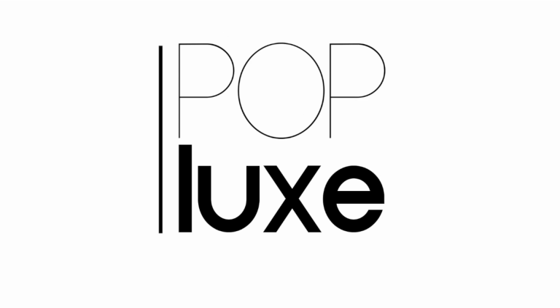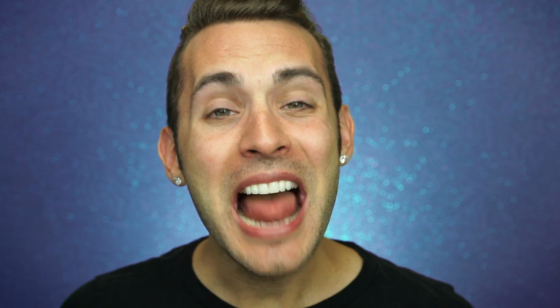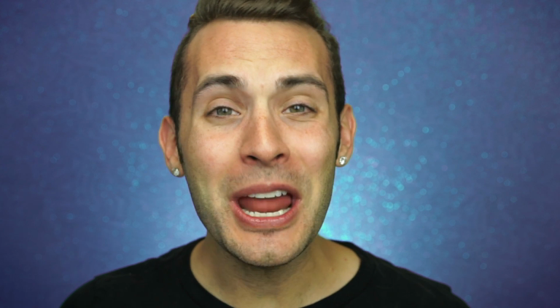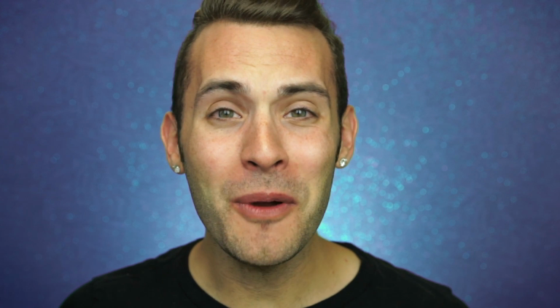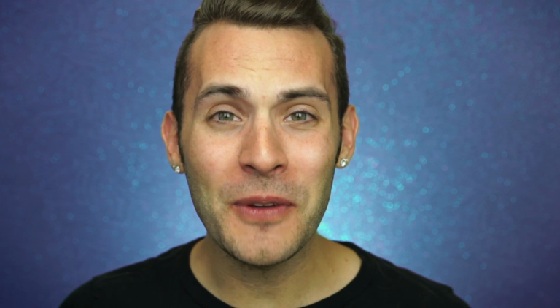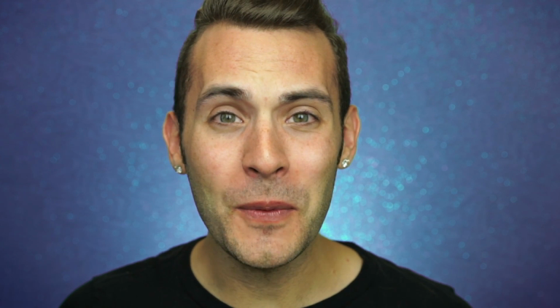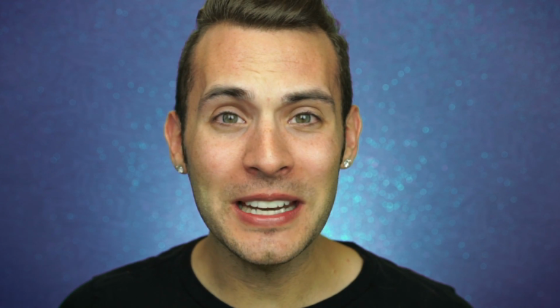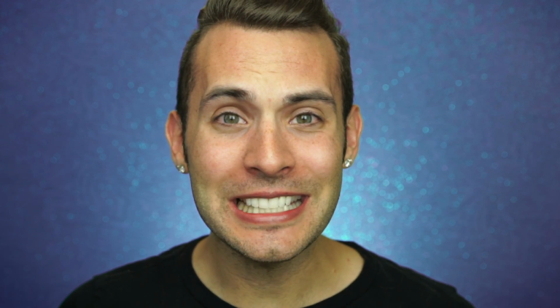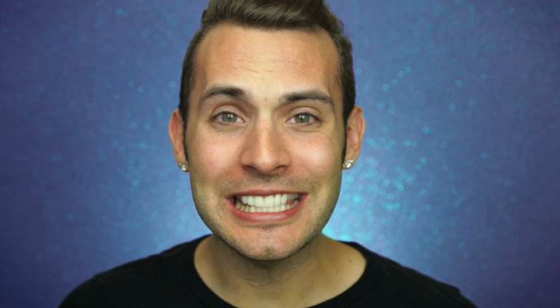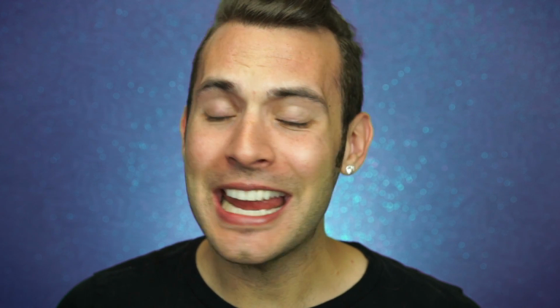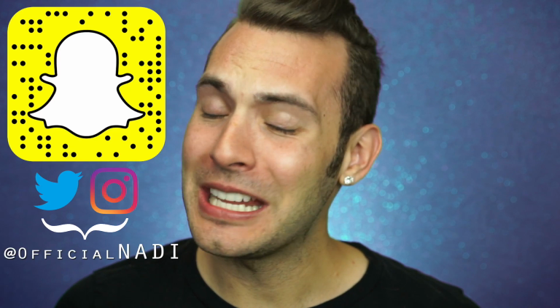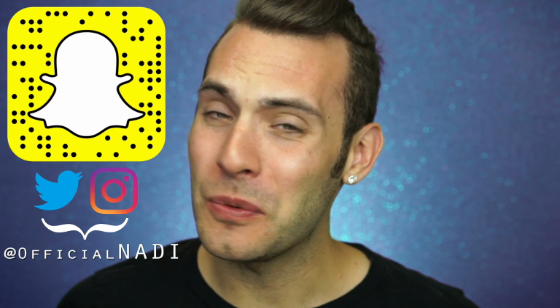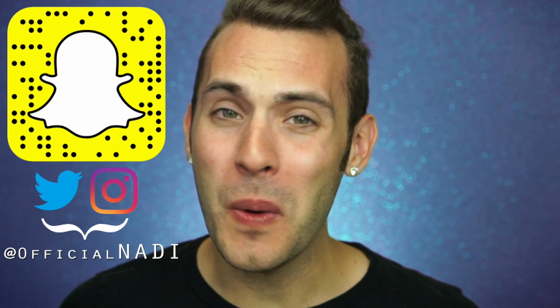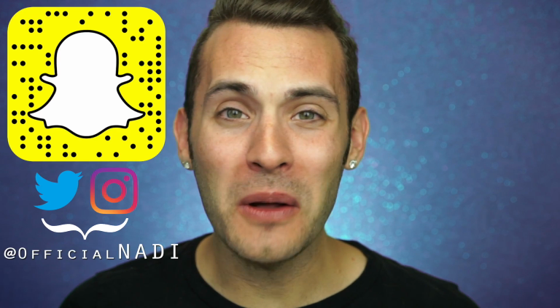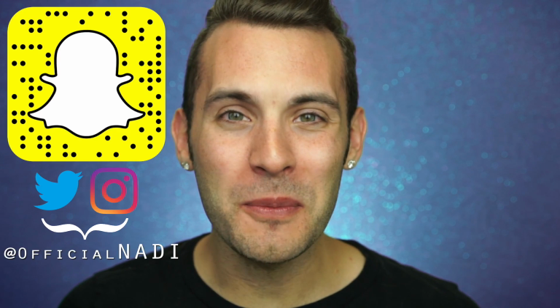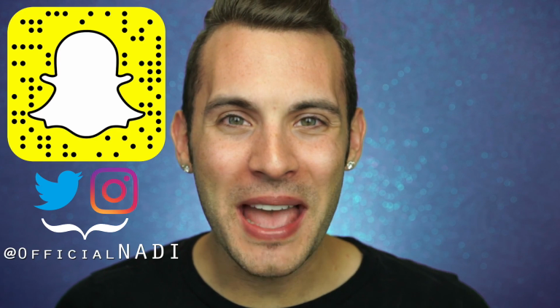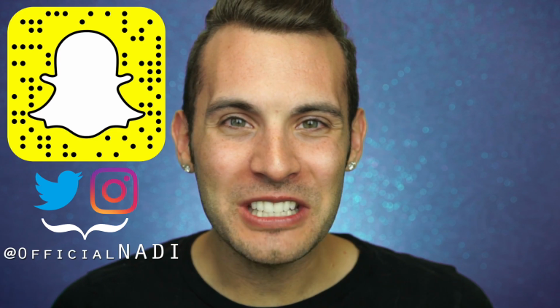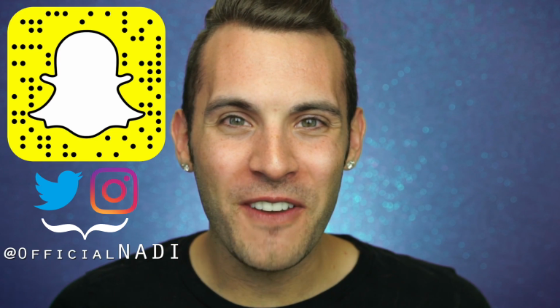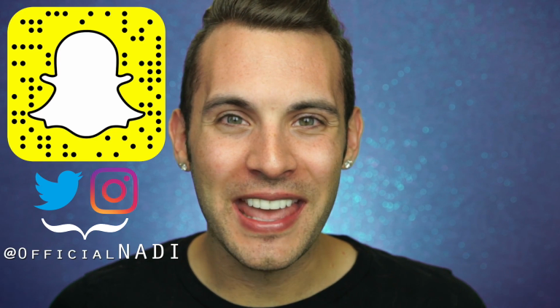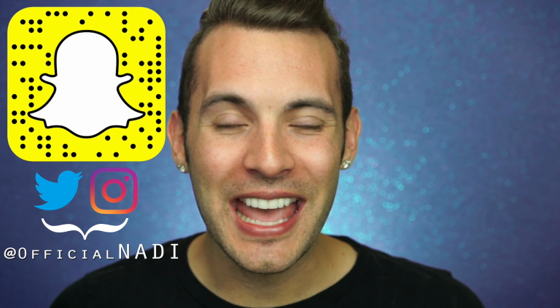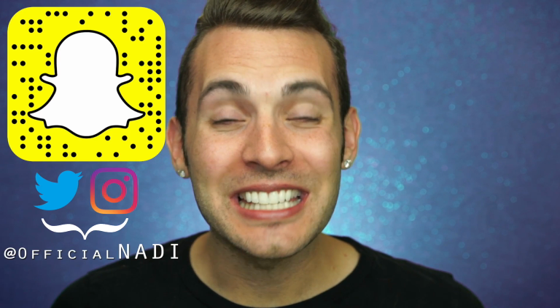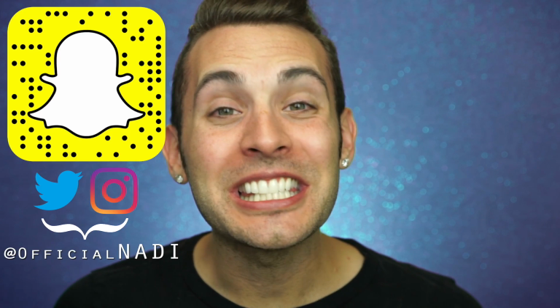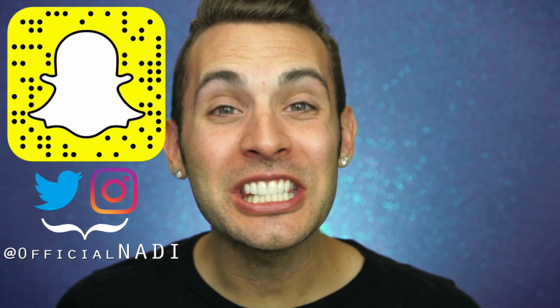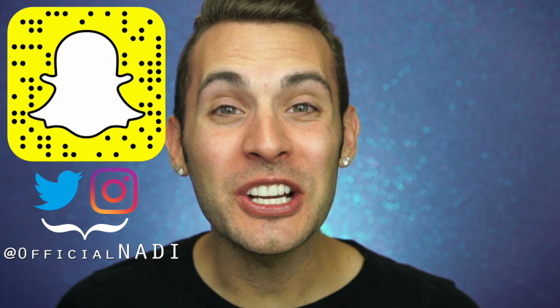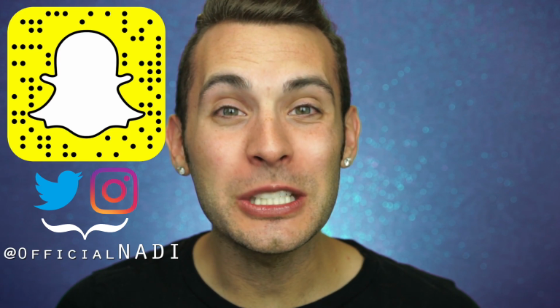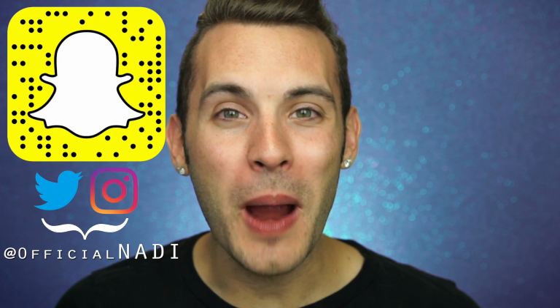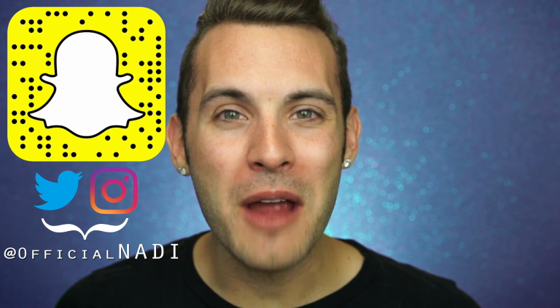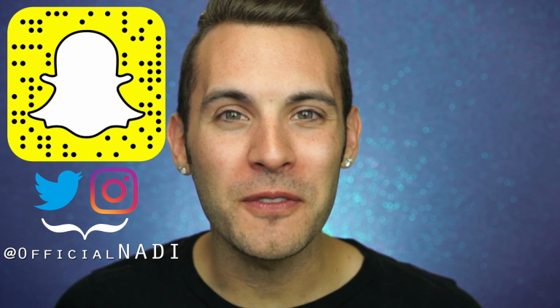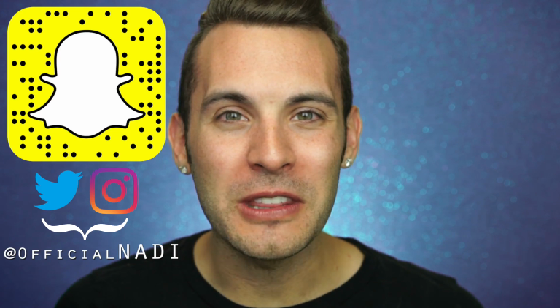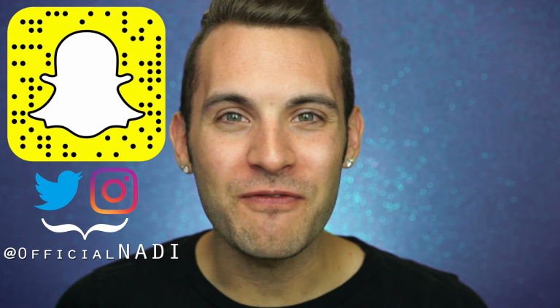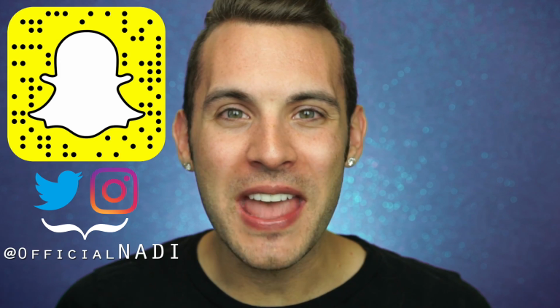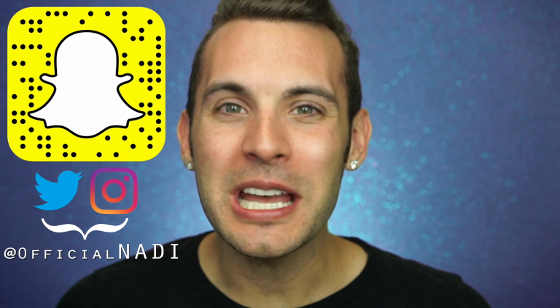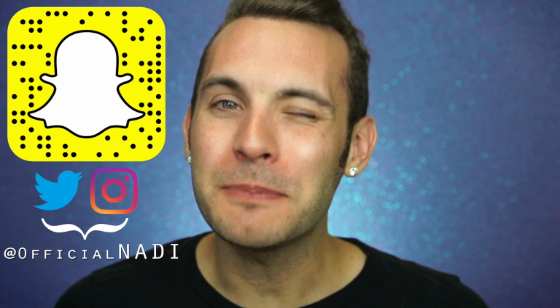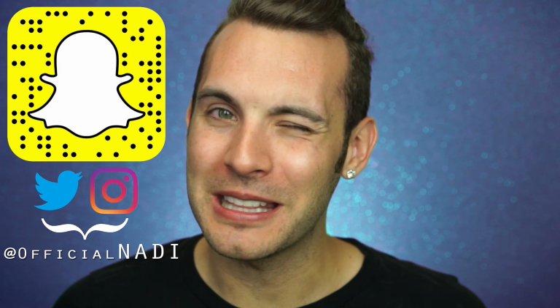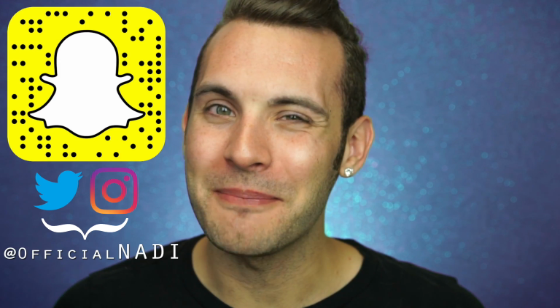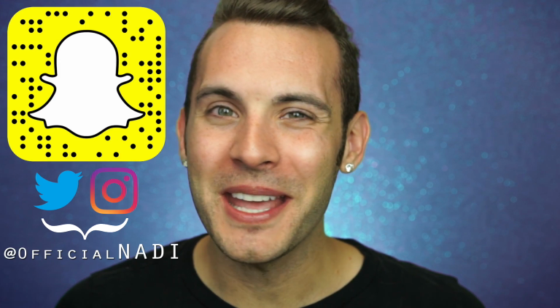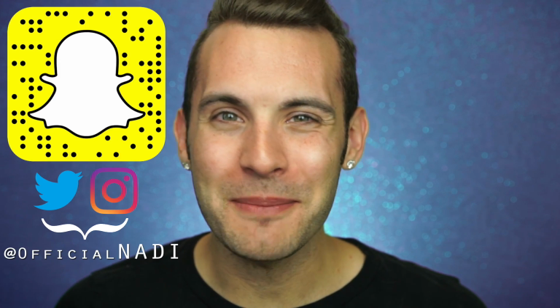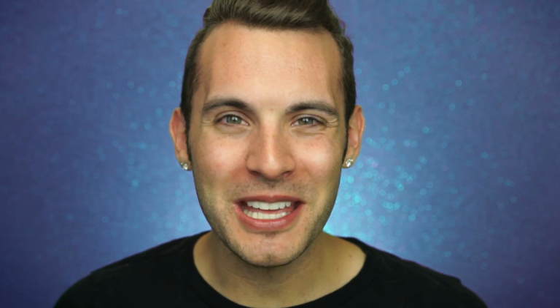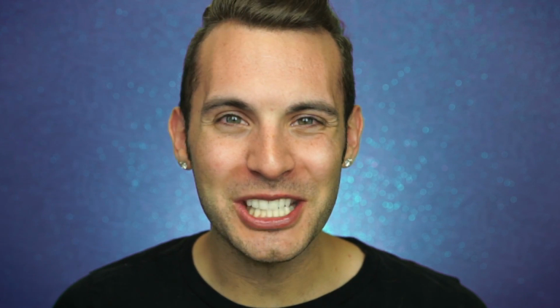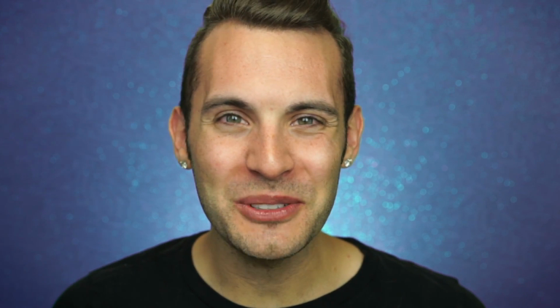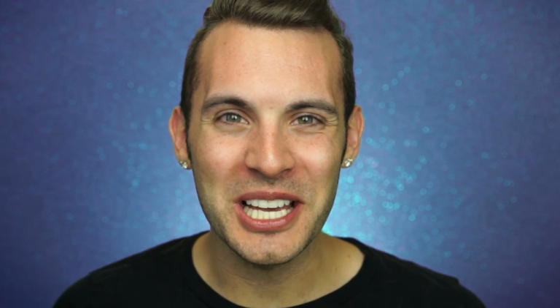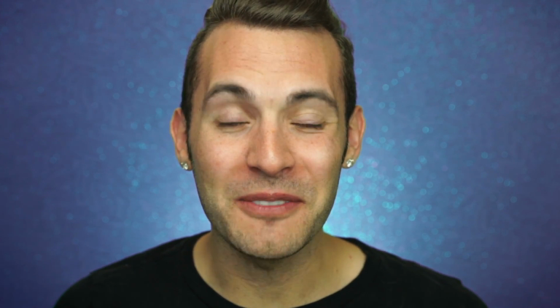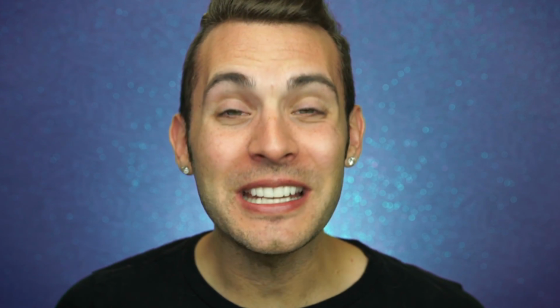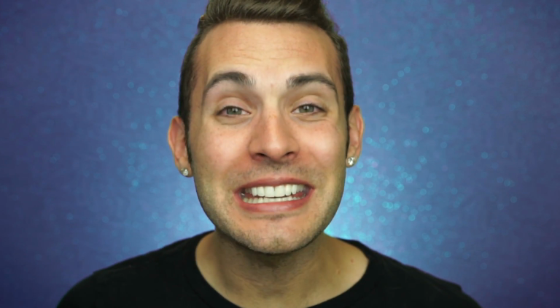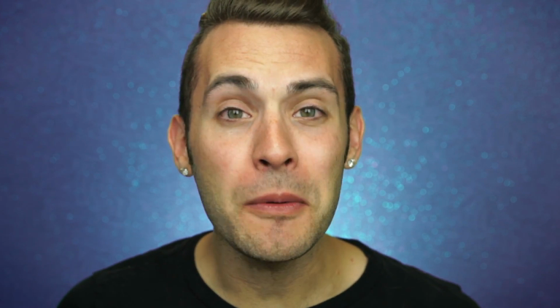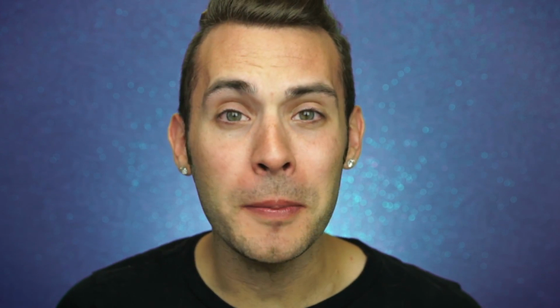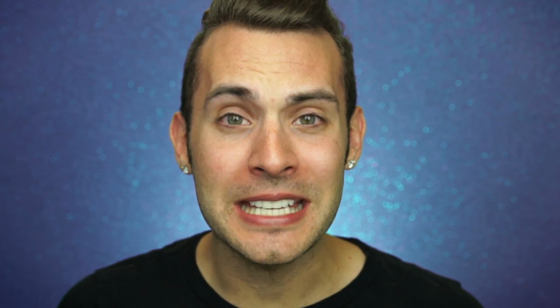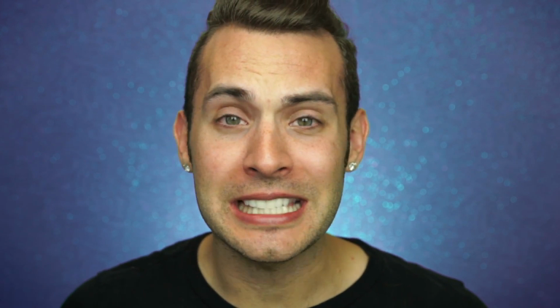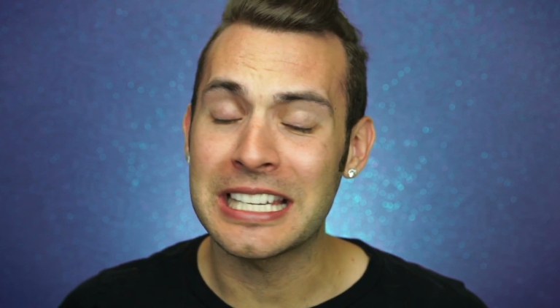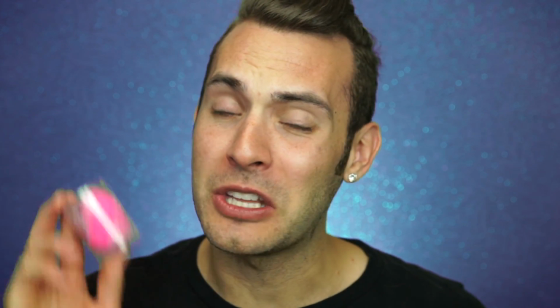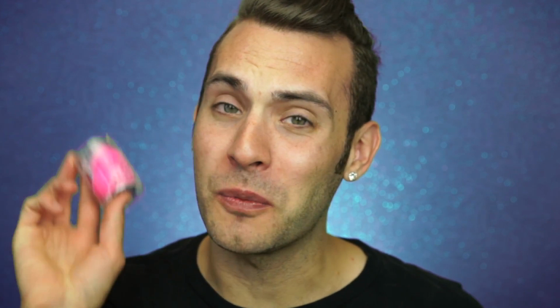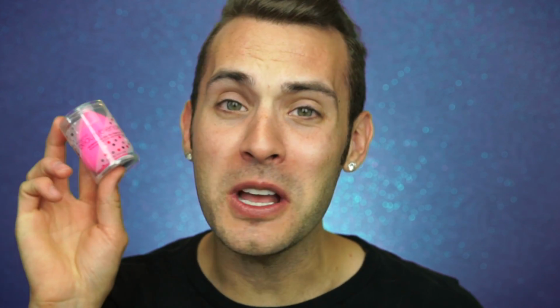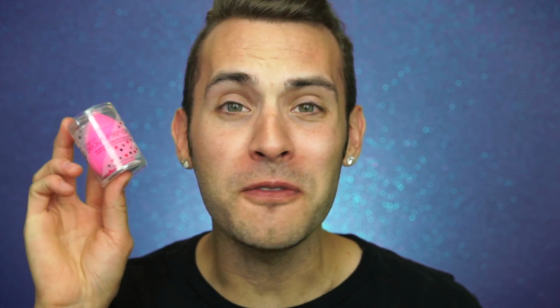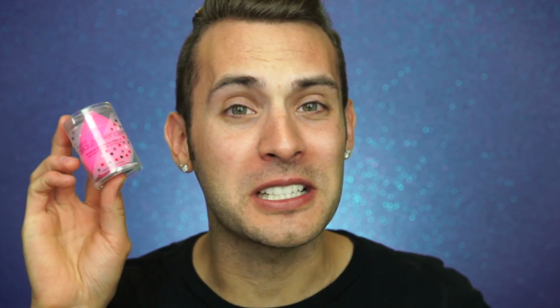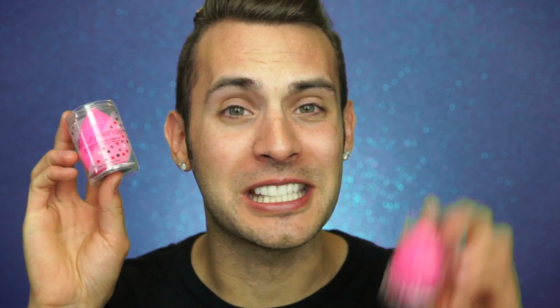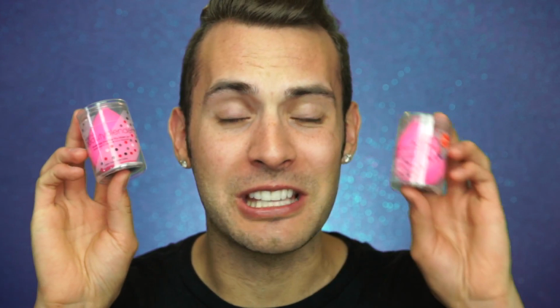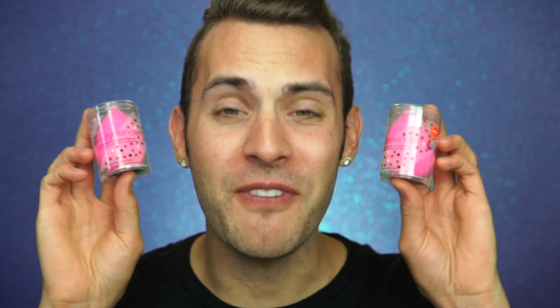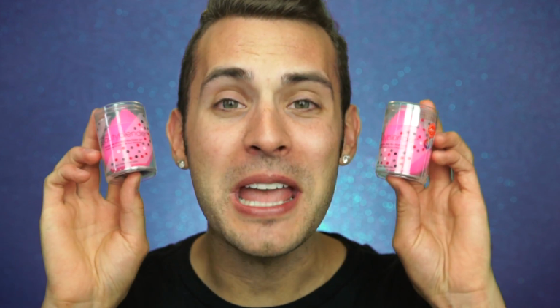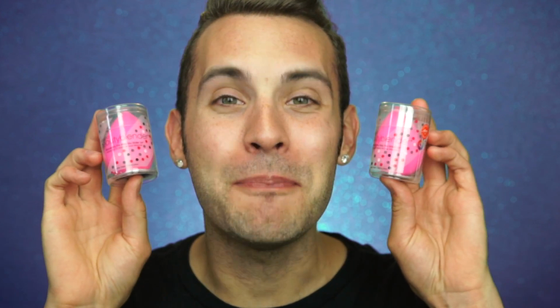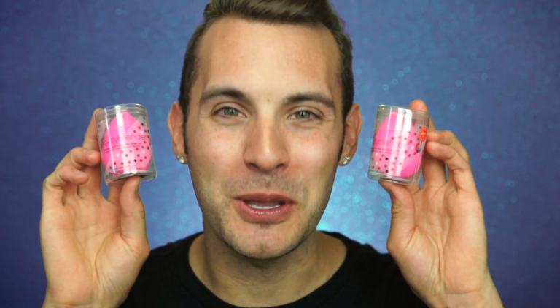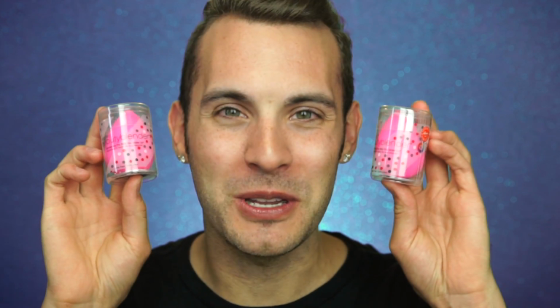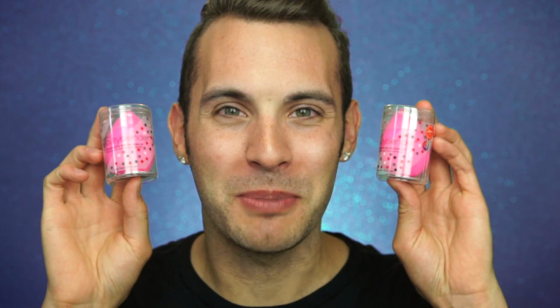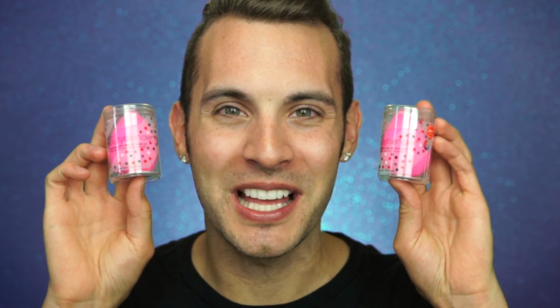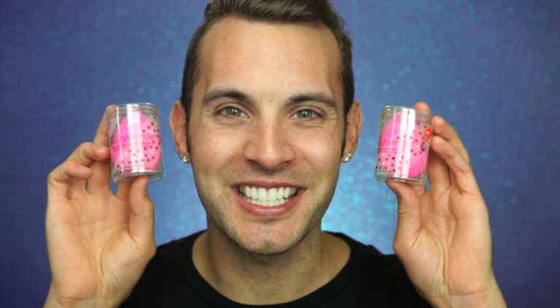Hello everyone, it's Nadi and welcome back to Fakeass, the series where I review the fake up to the makeup that you love. And today we'll be testing the real versus the fake beauty blender.